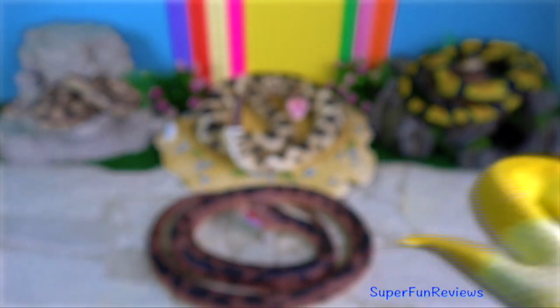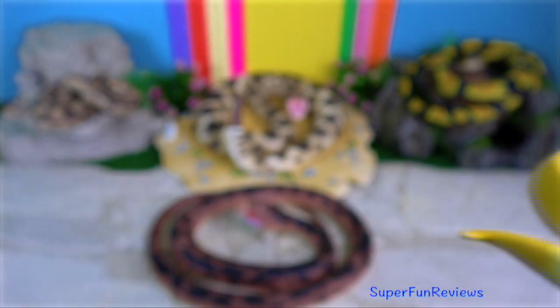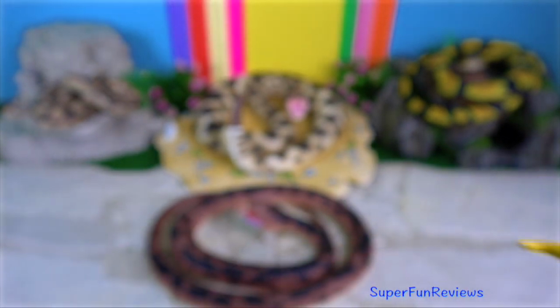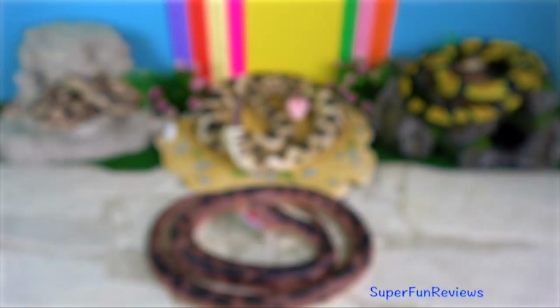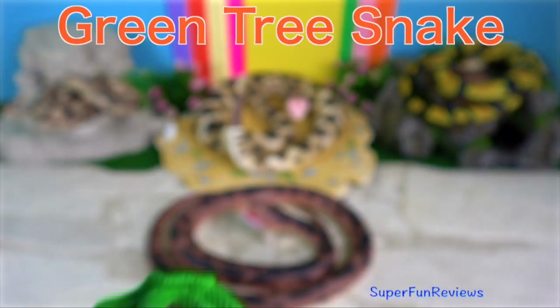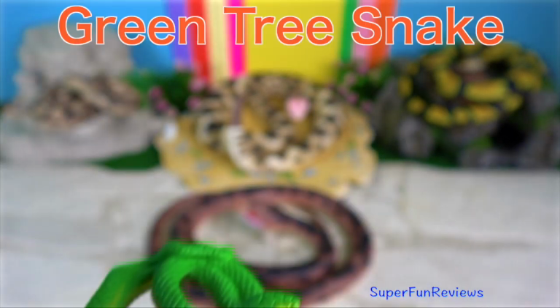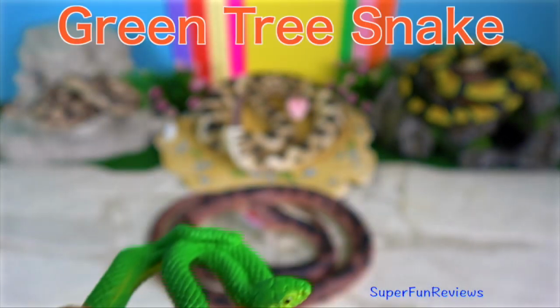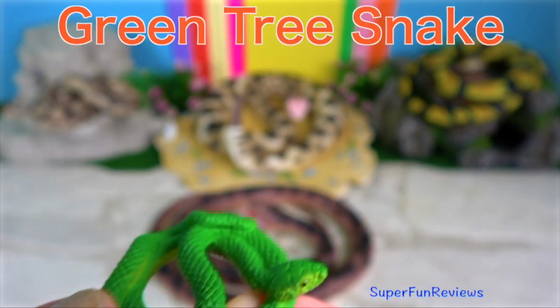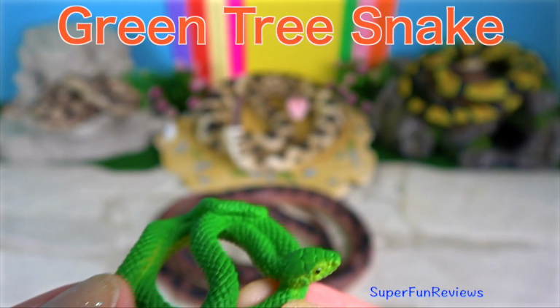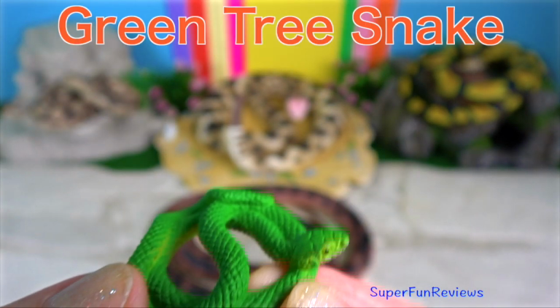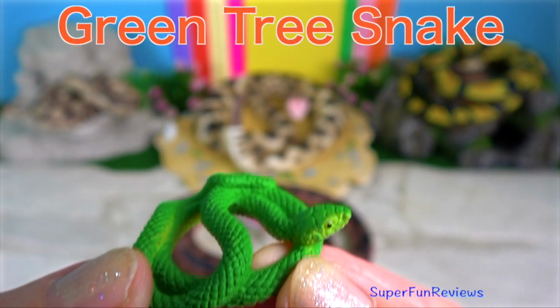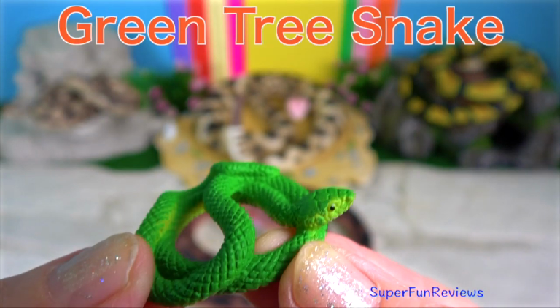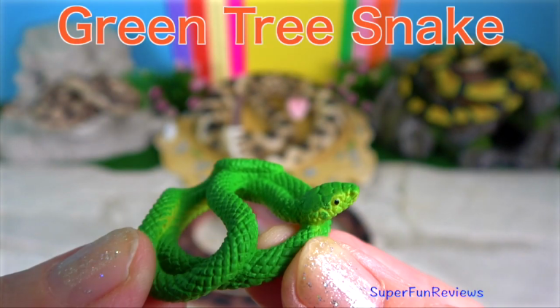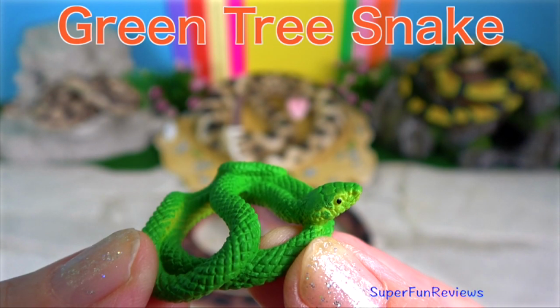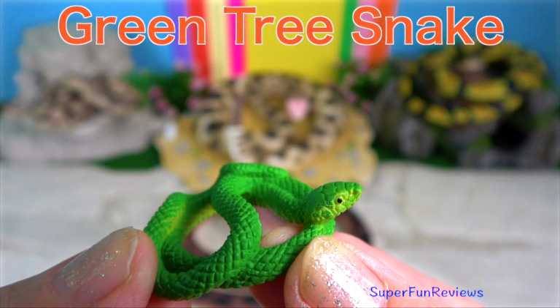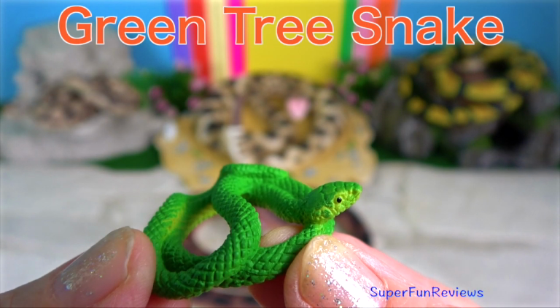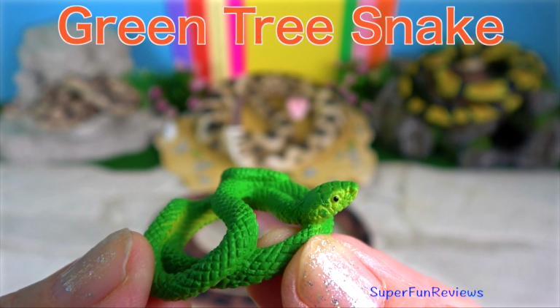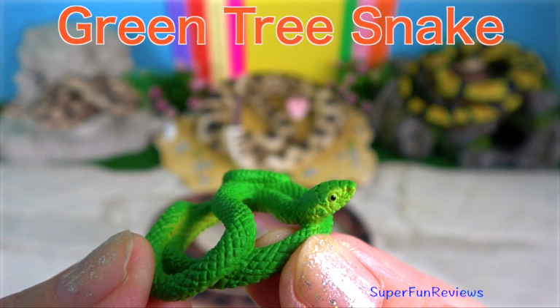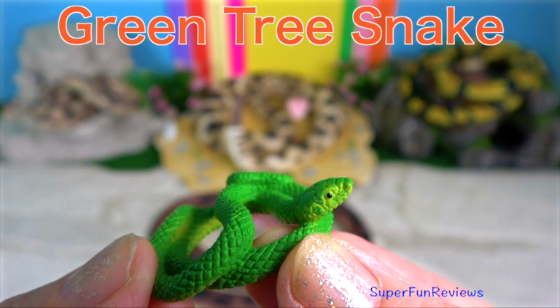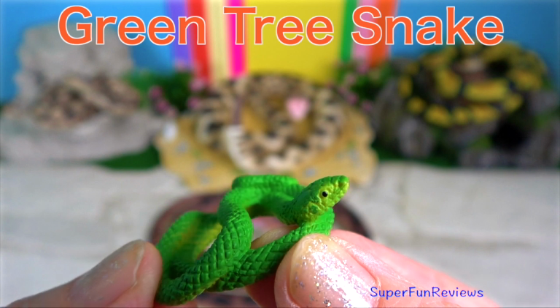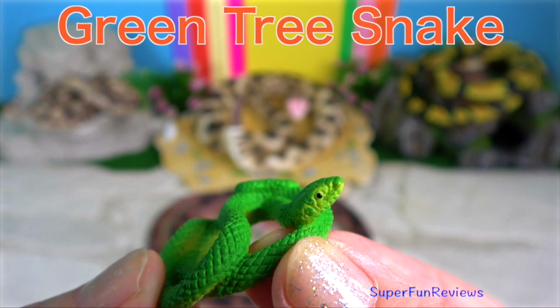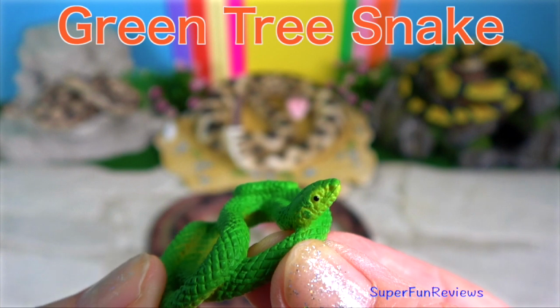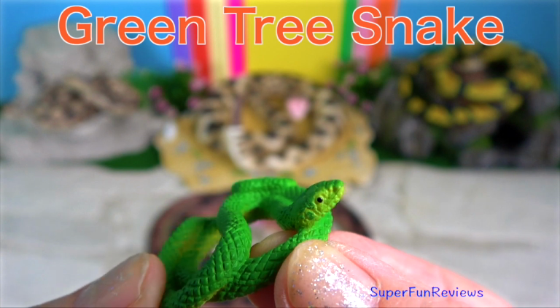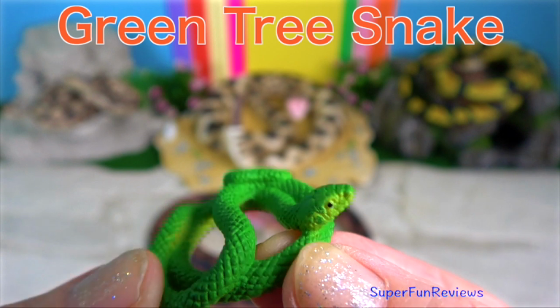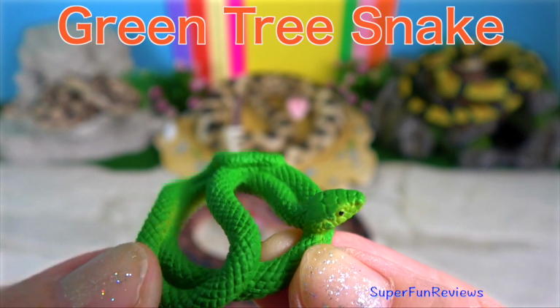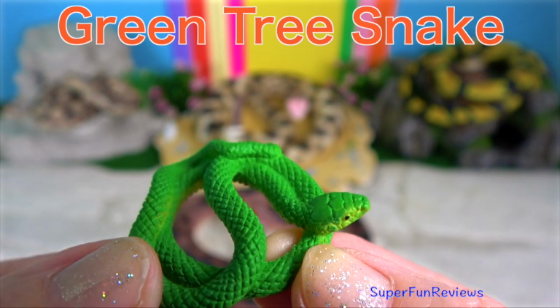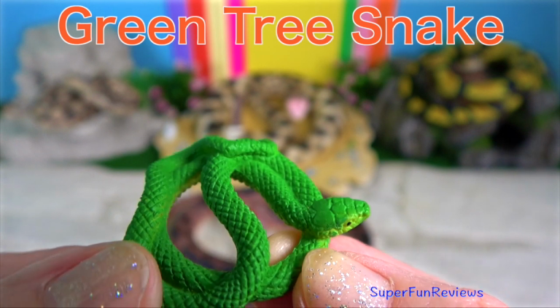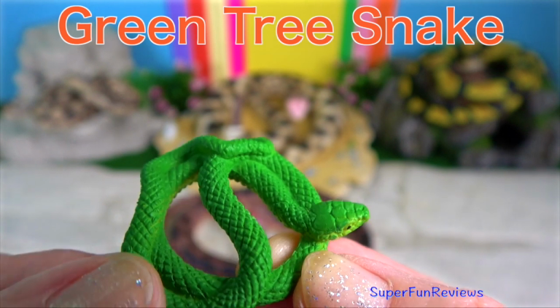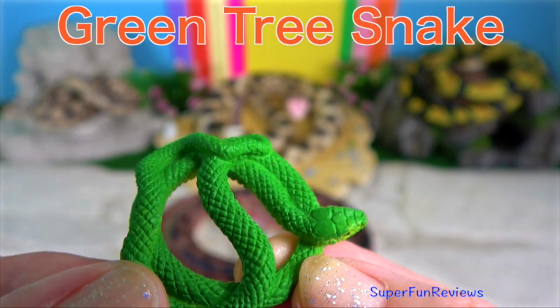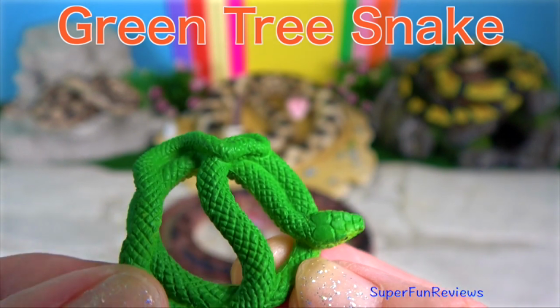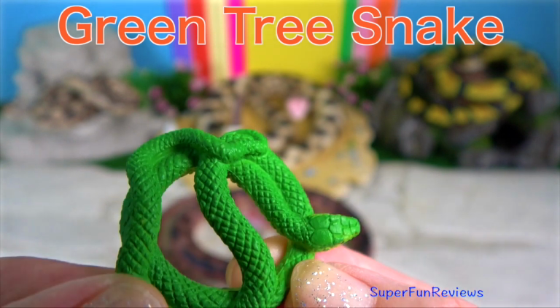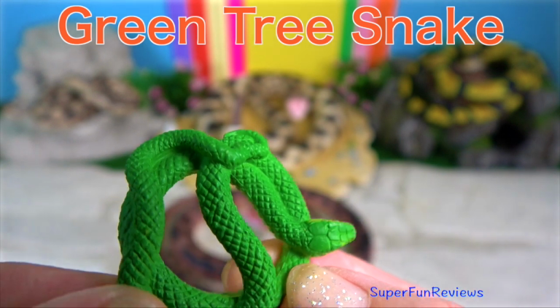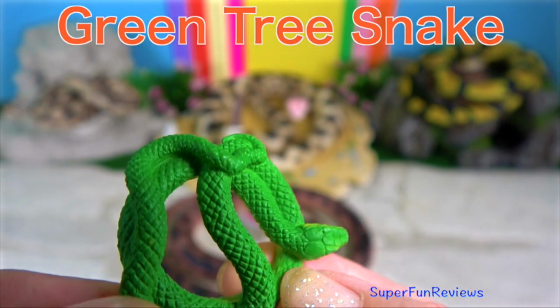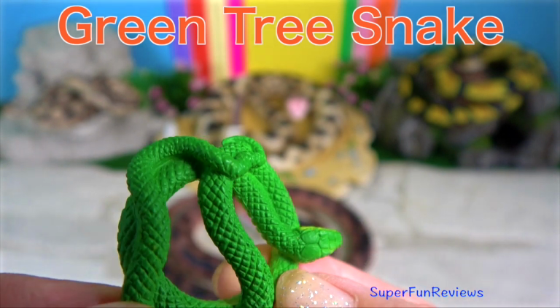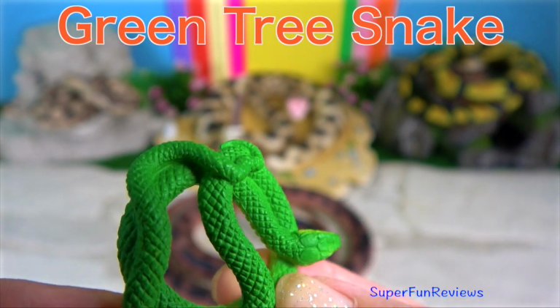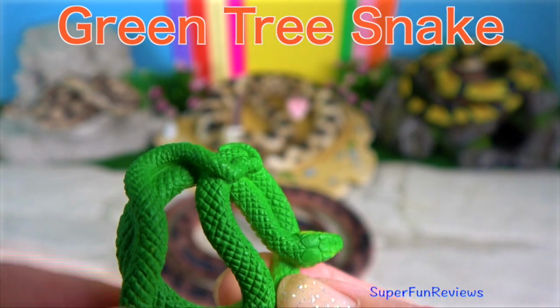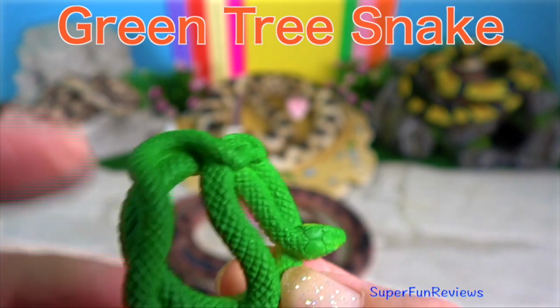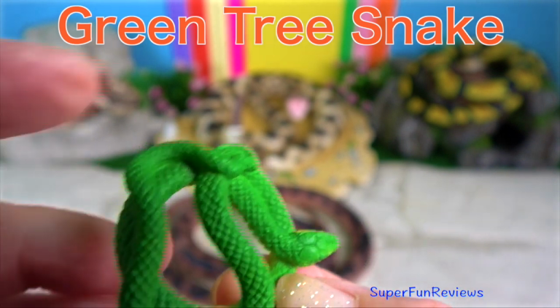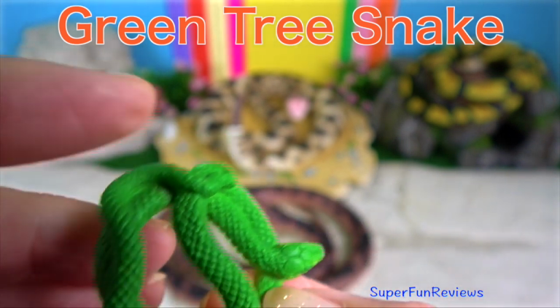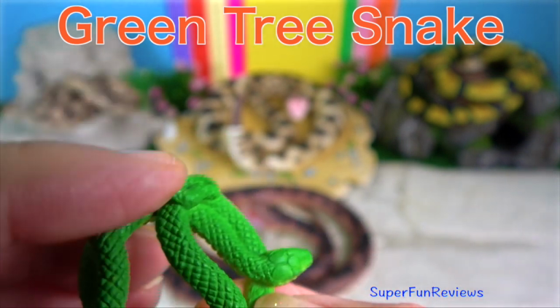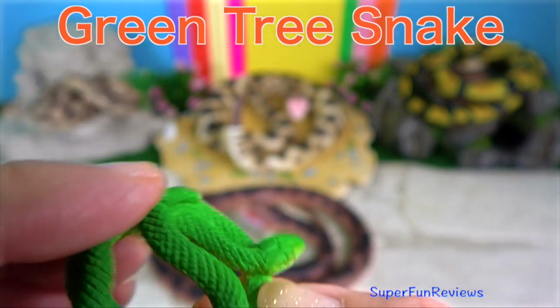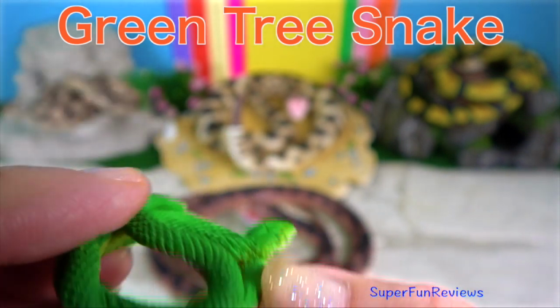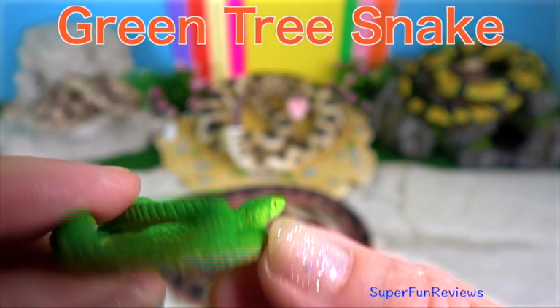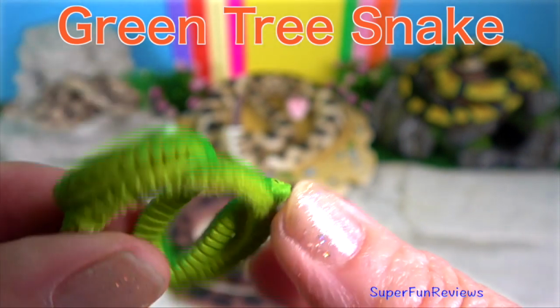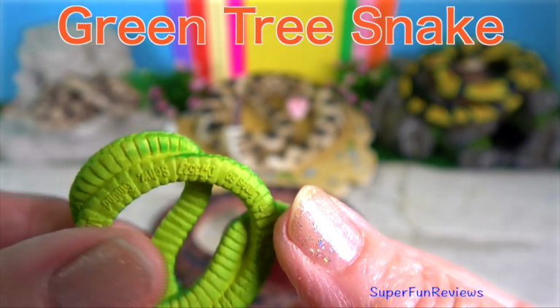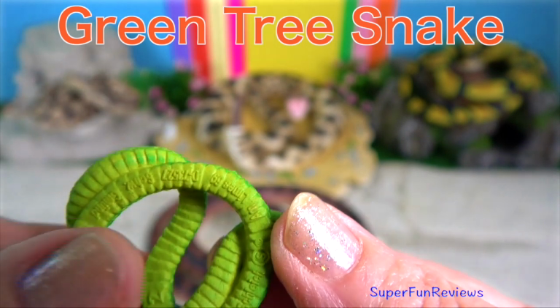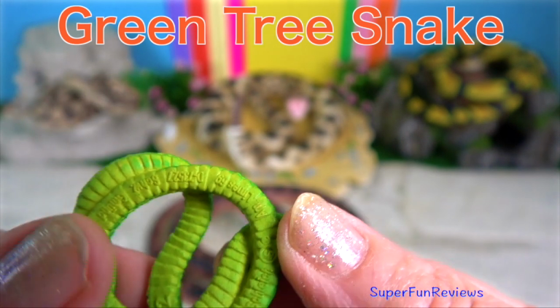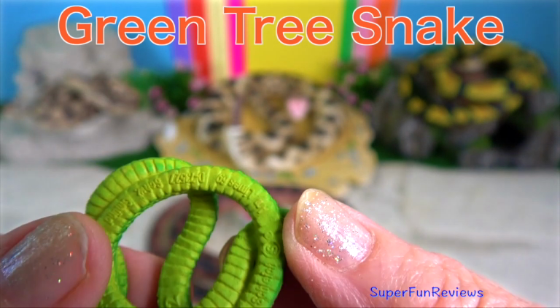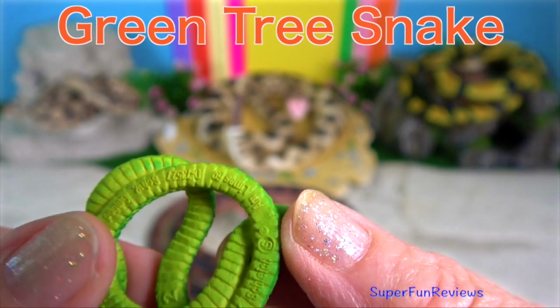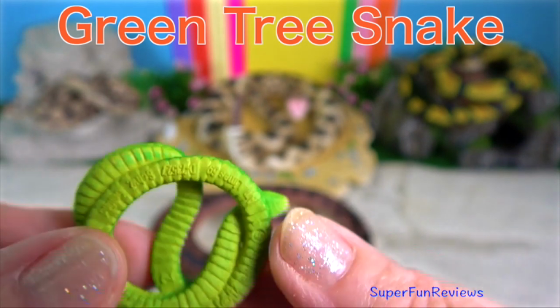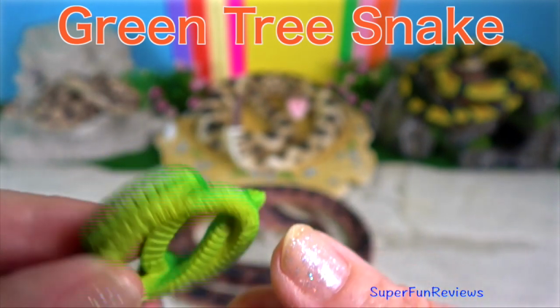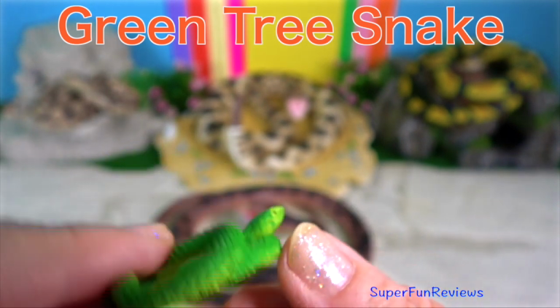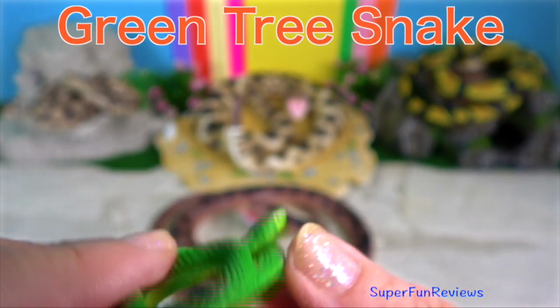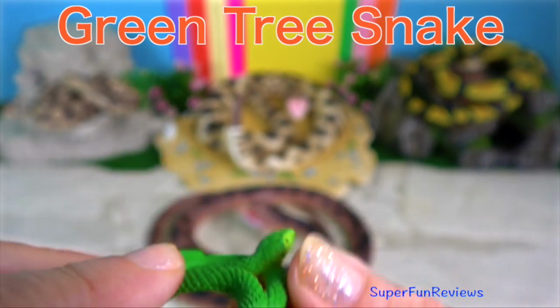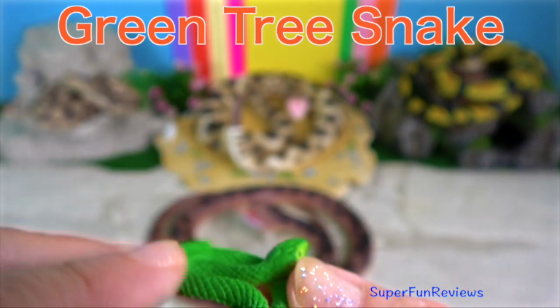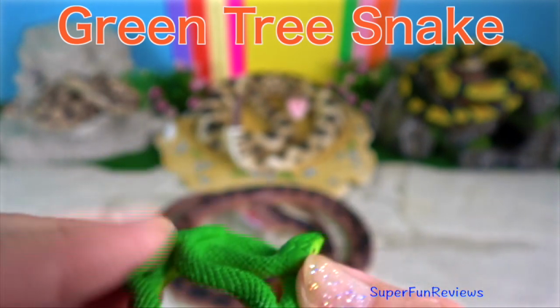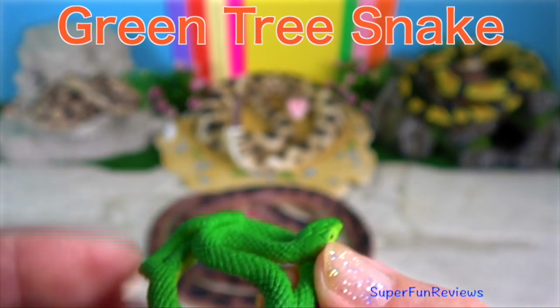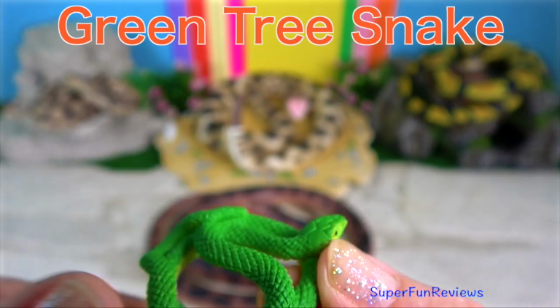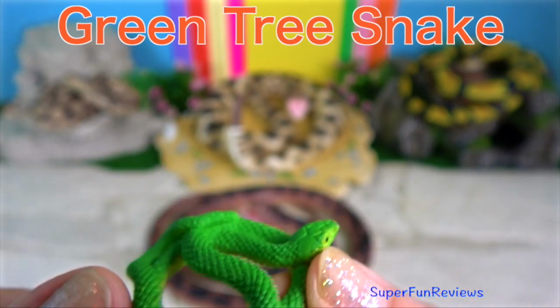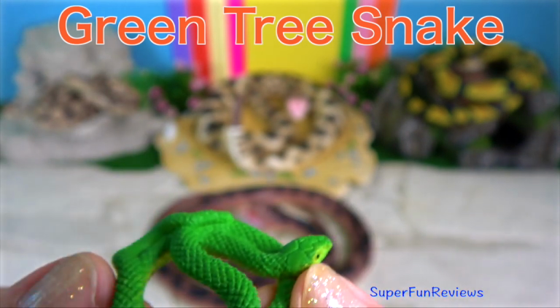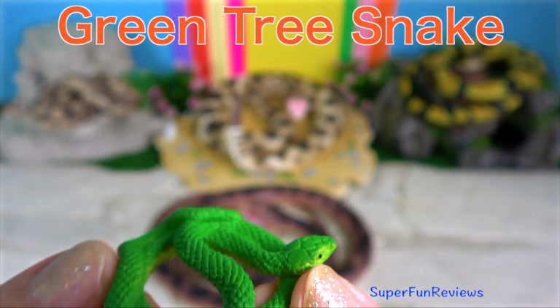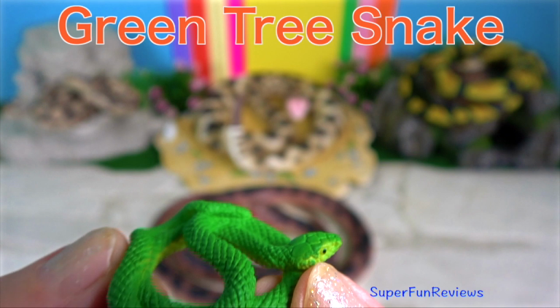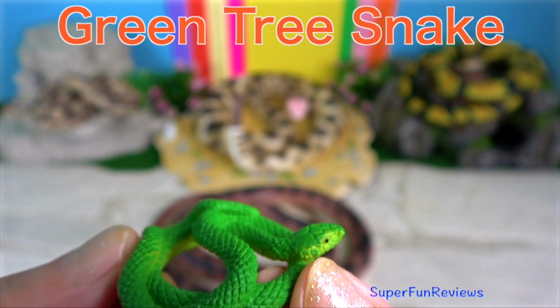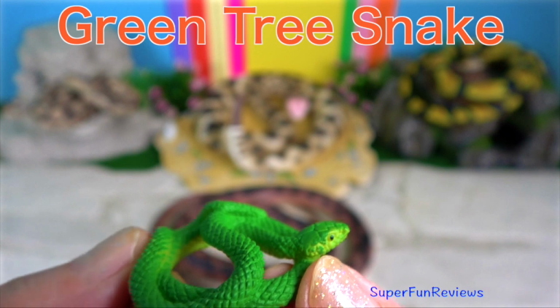The Green Tree Snake is a slender, large-eyed, non-venomous, diurnal snake.